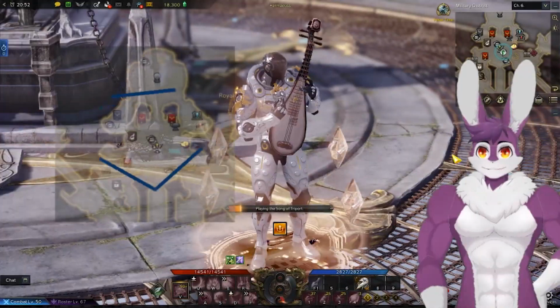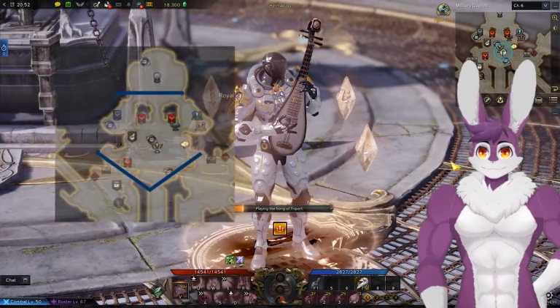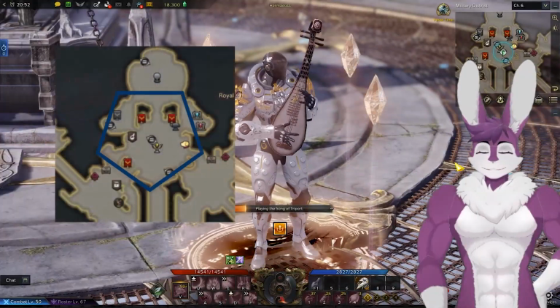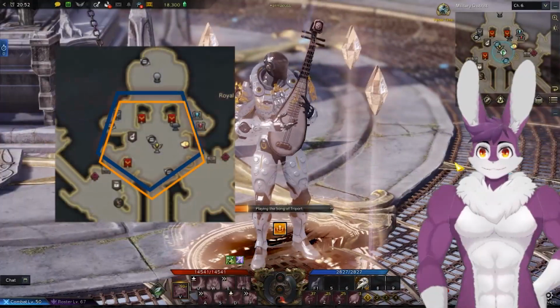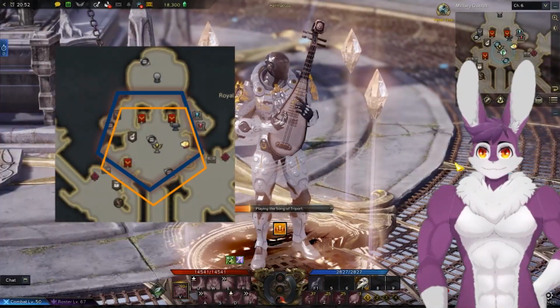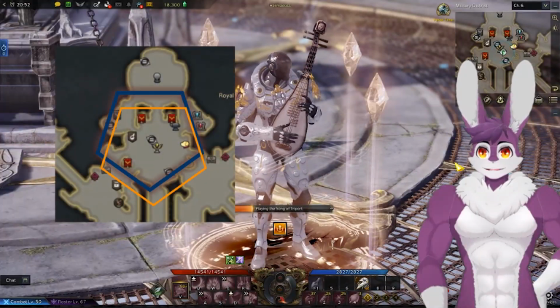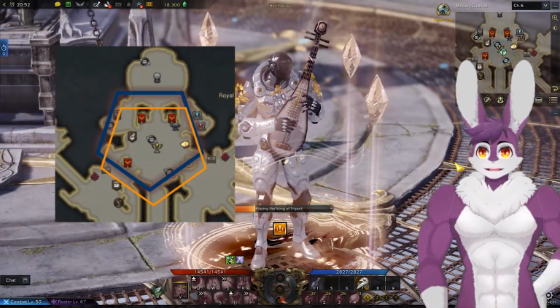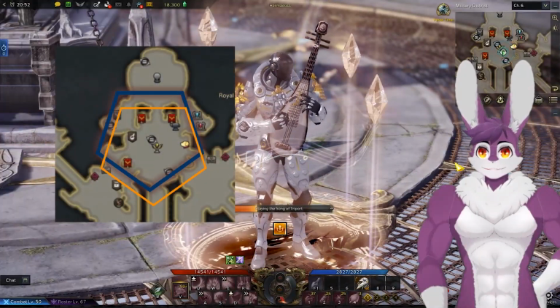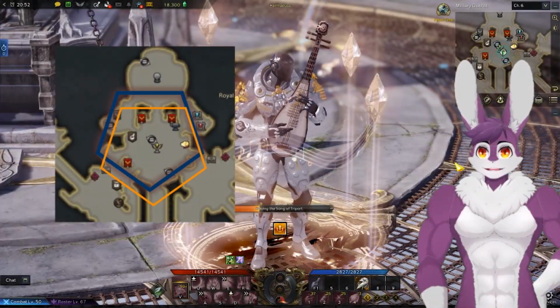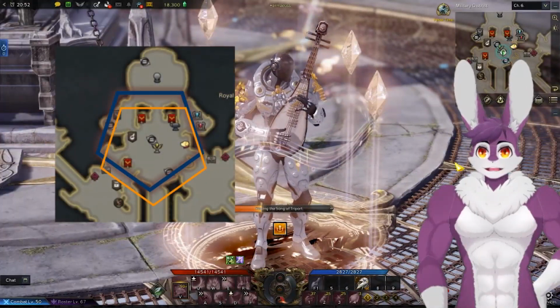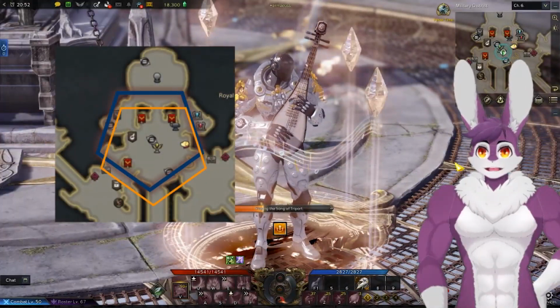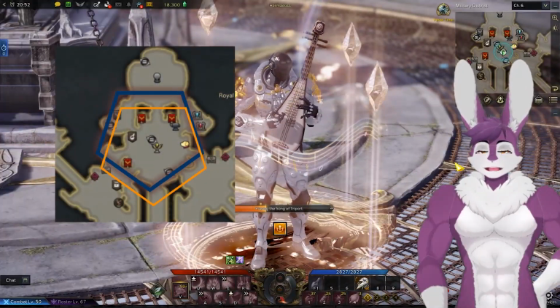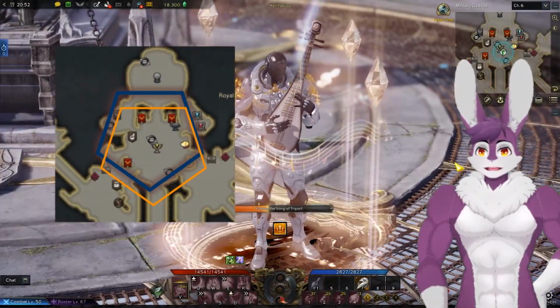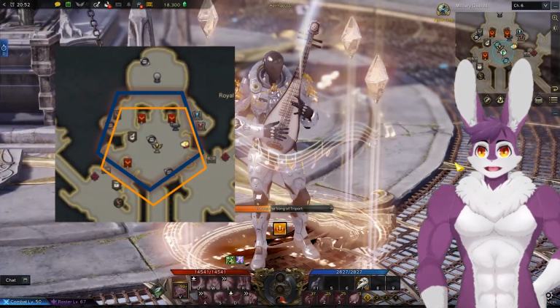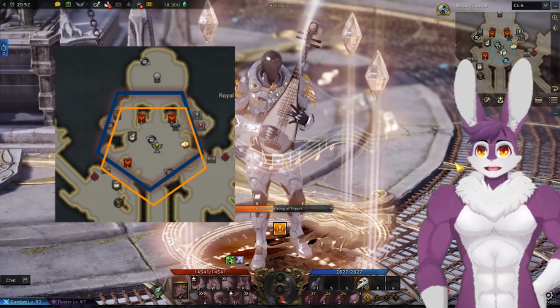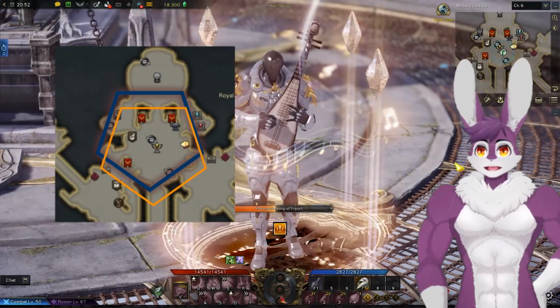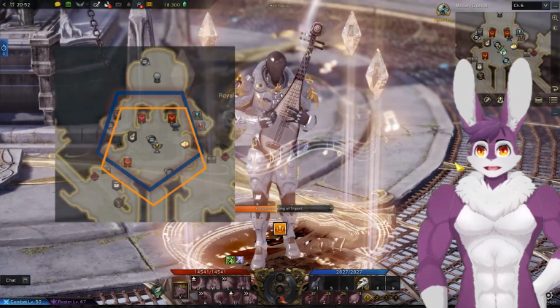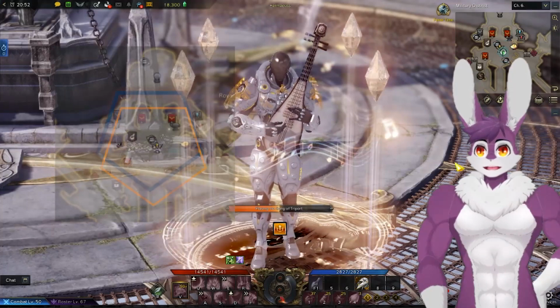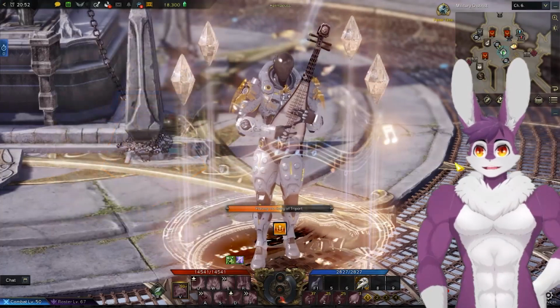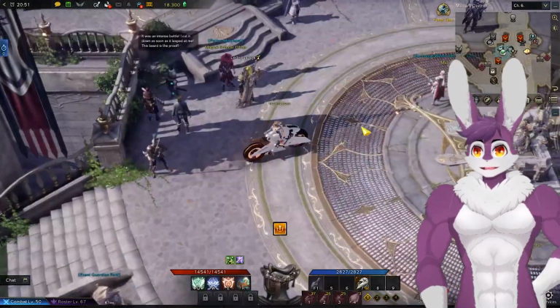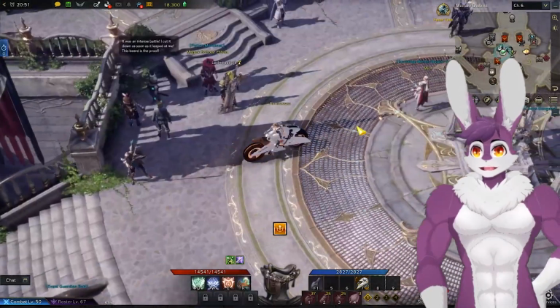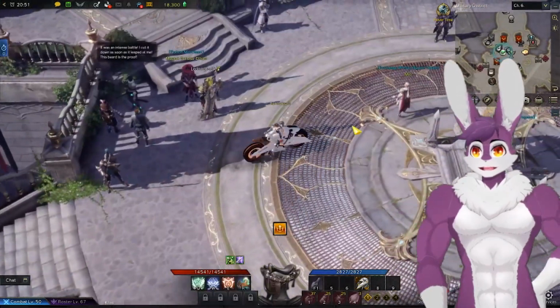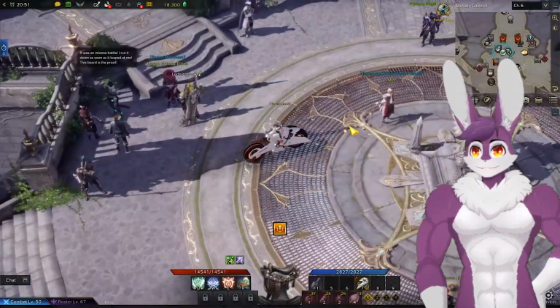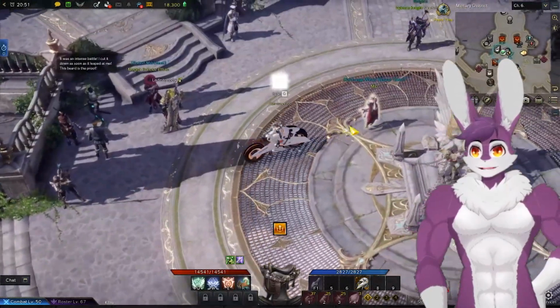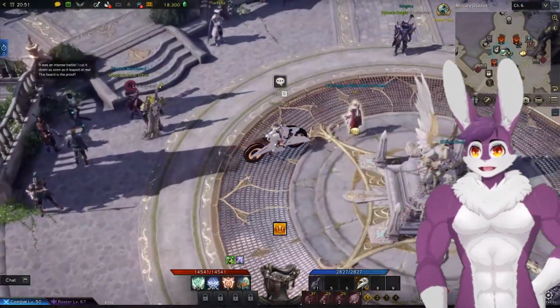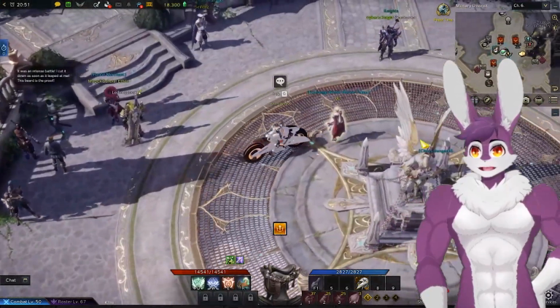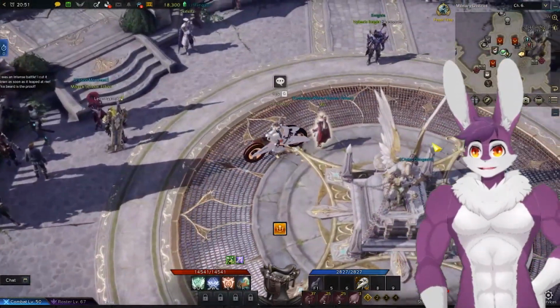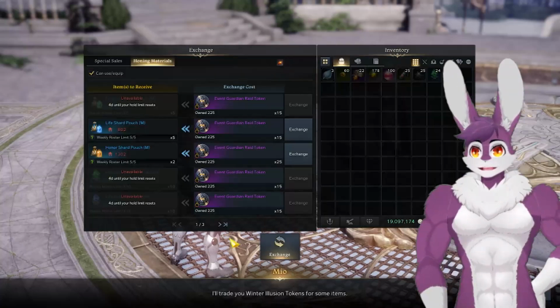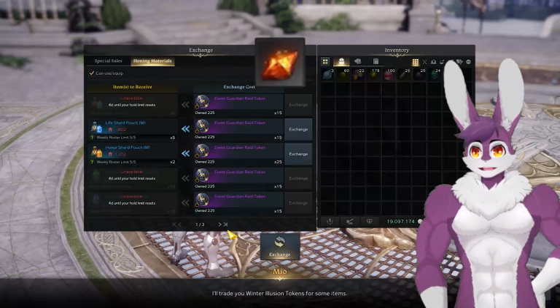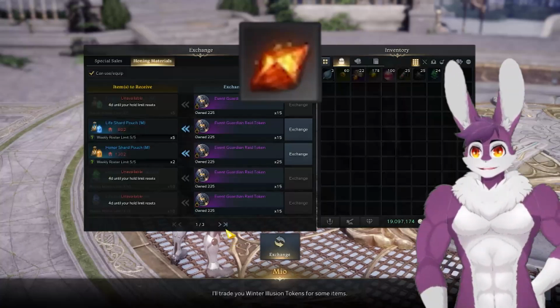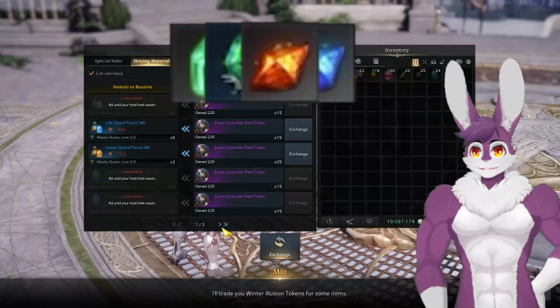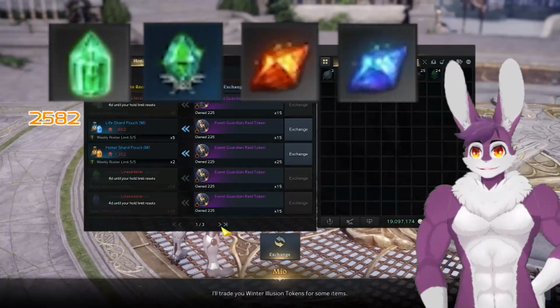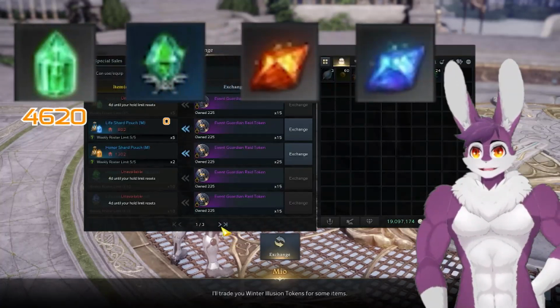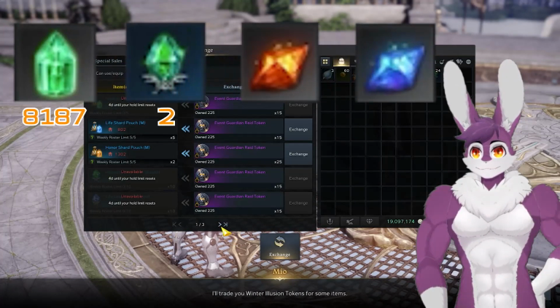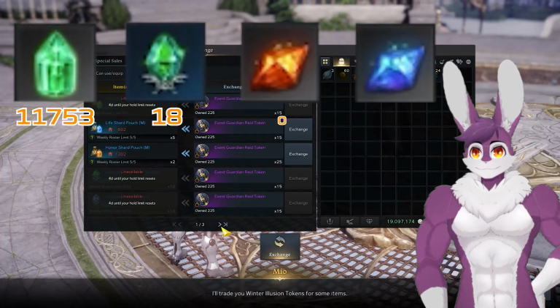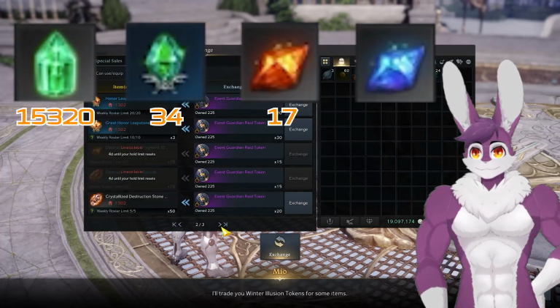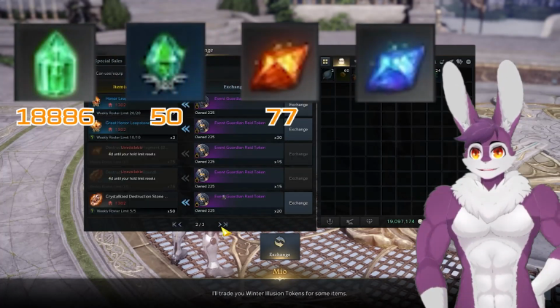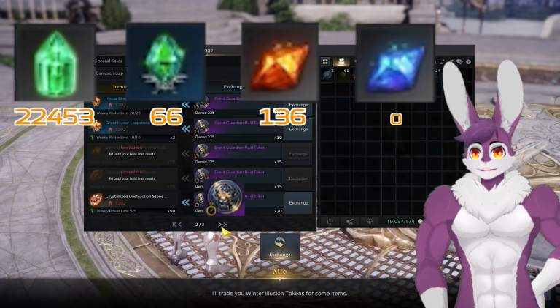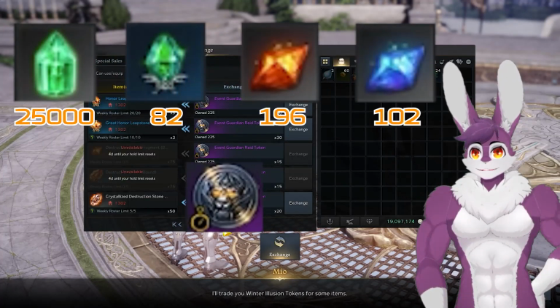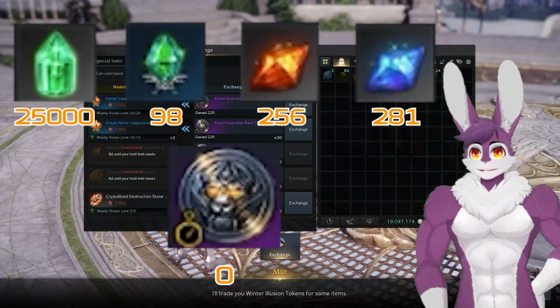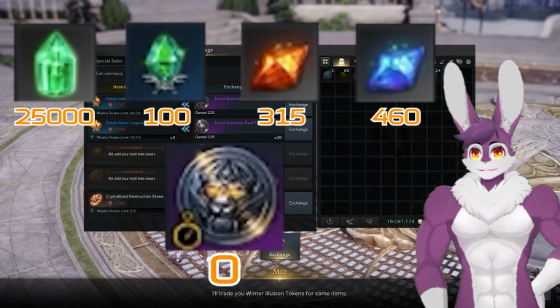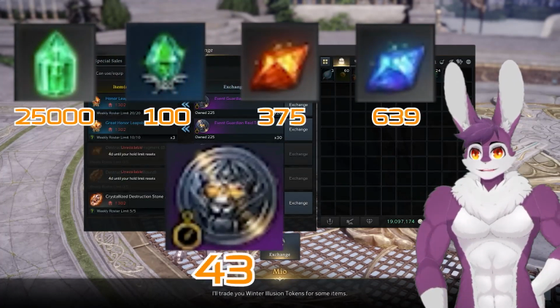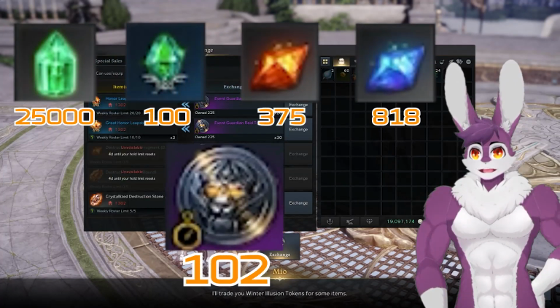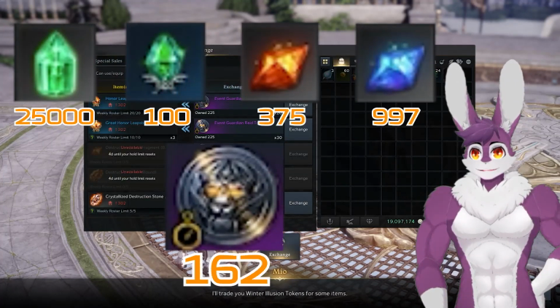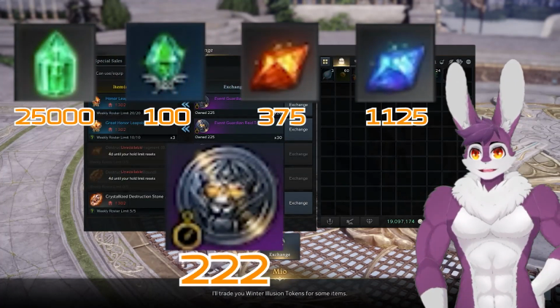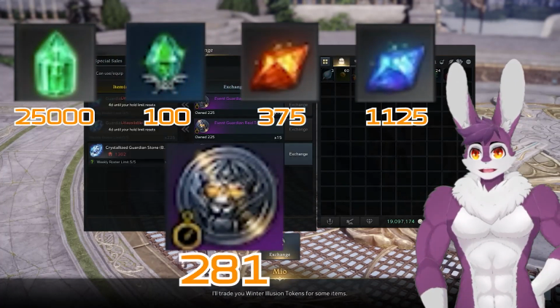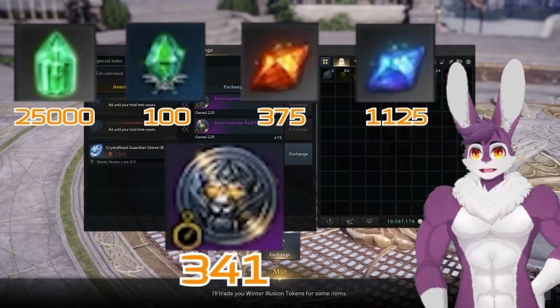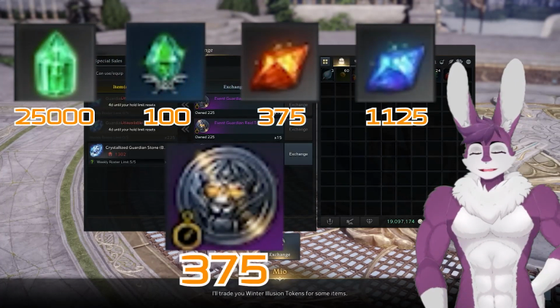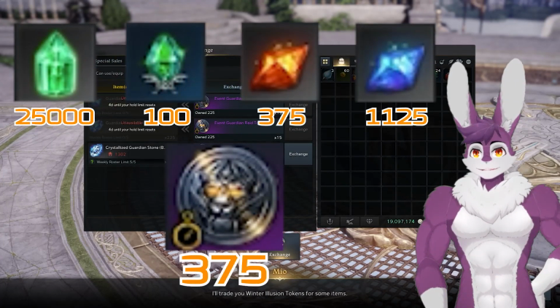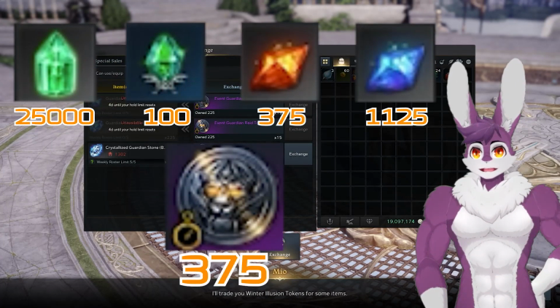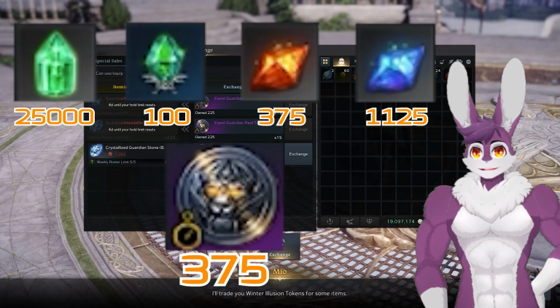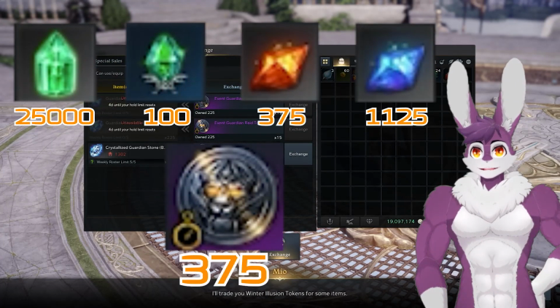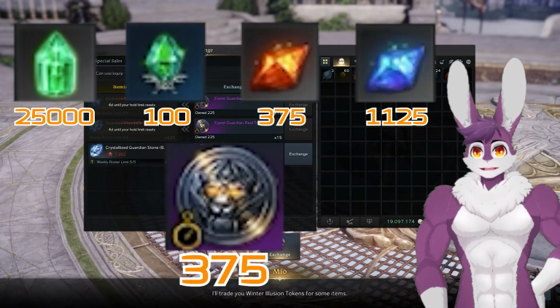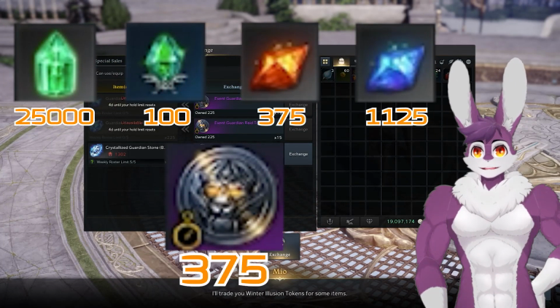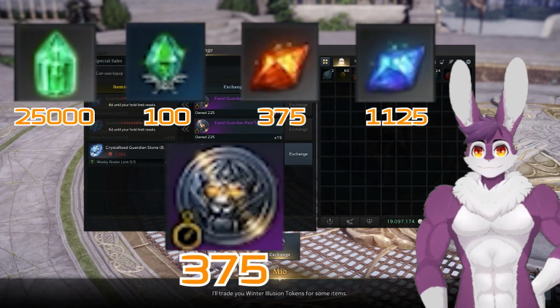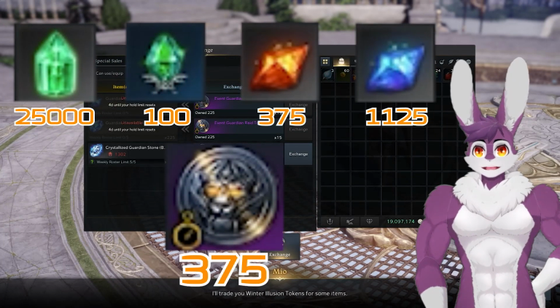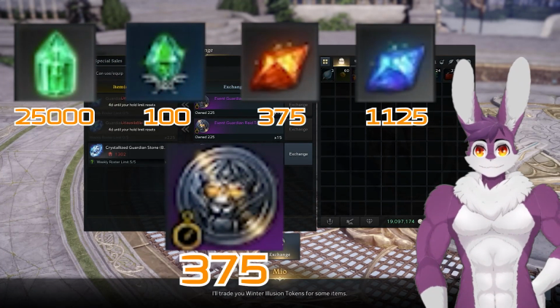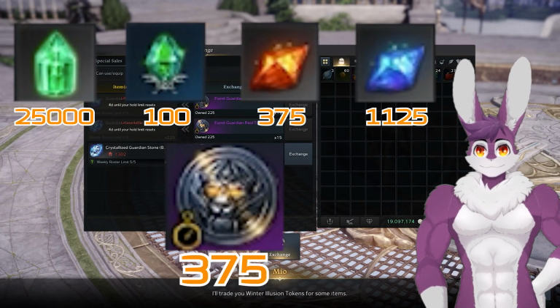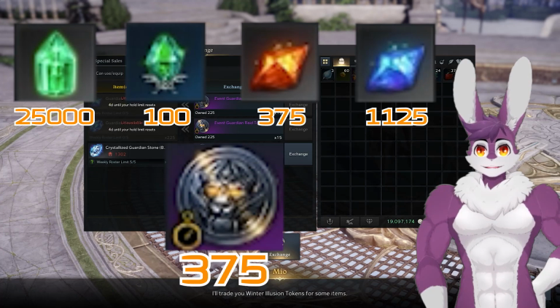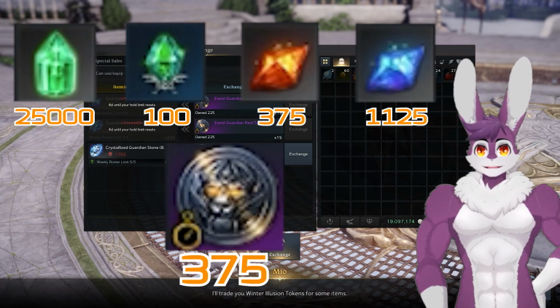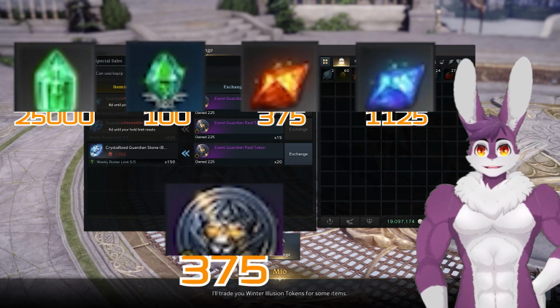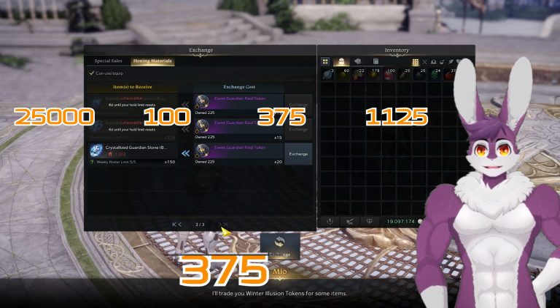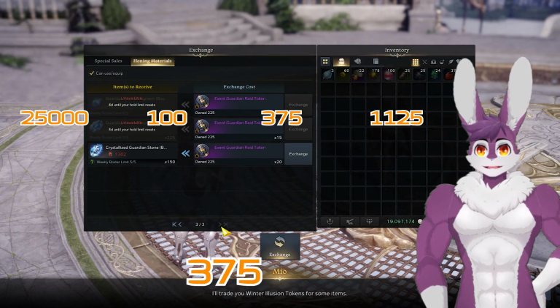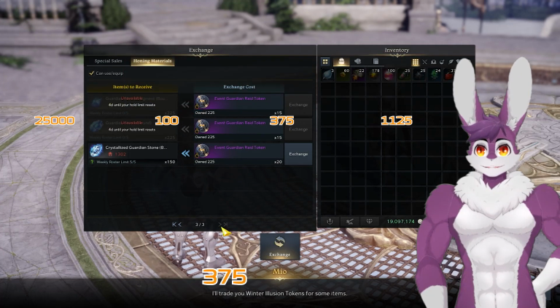The Winter Illusion NPC is near Chaos Dungeons. Head over and collect all the tier 1 materials. The price for this is 375 Winter Illusion tokens.